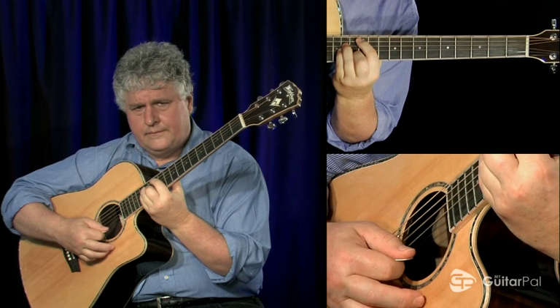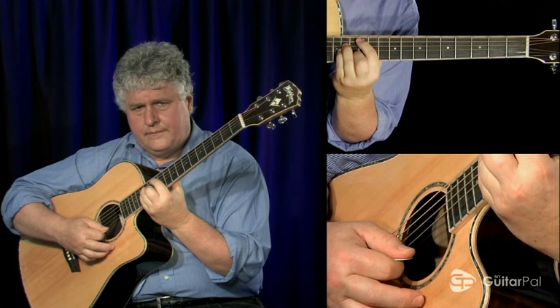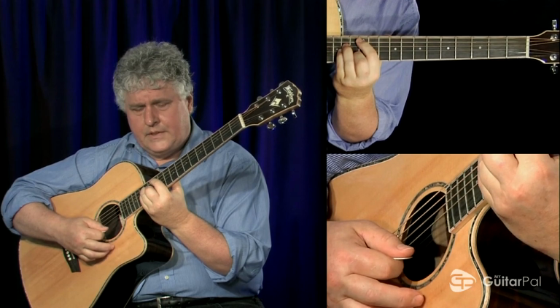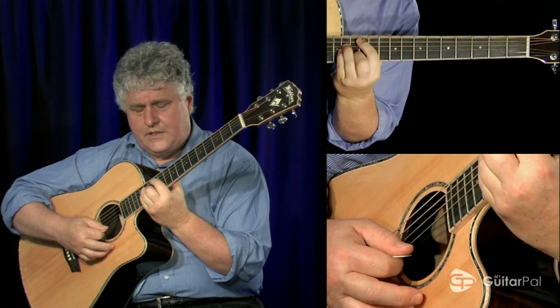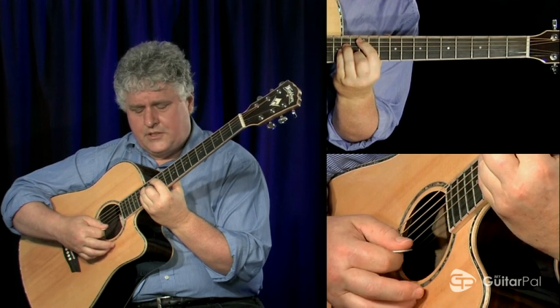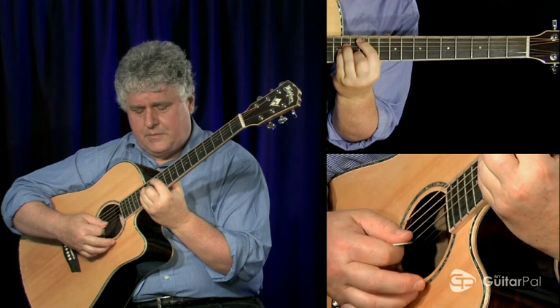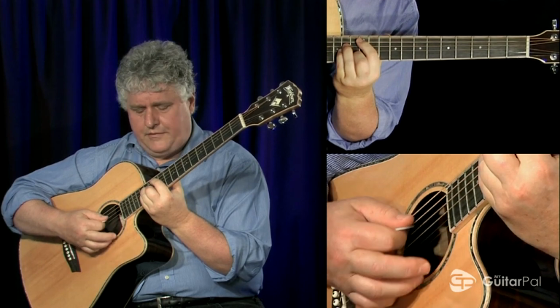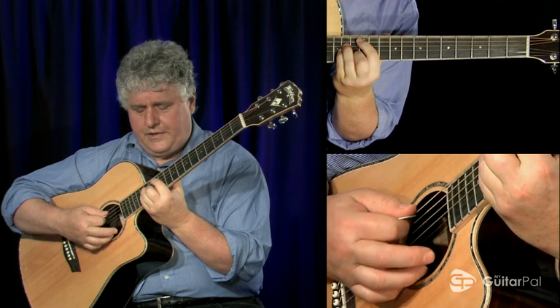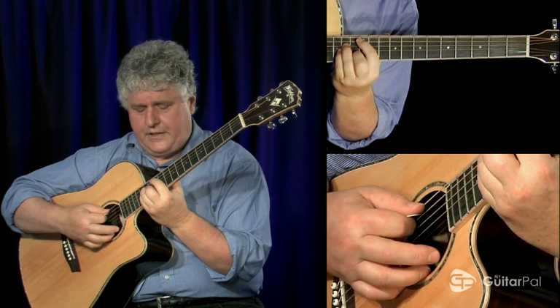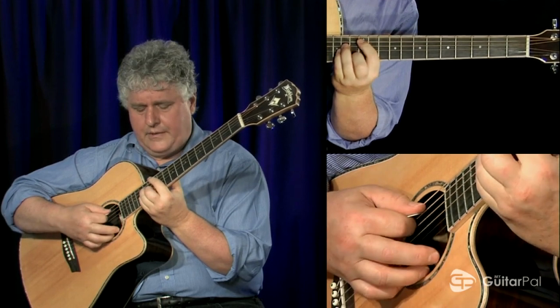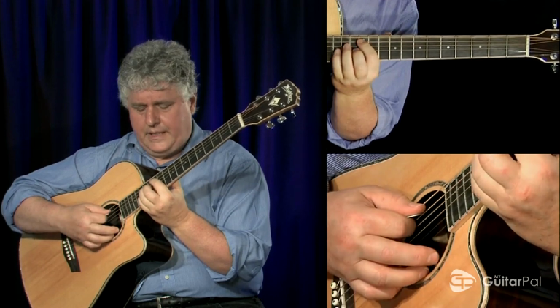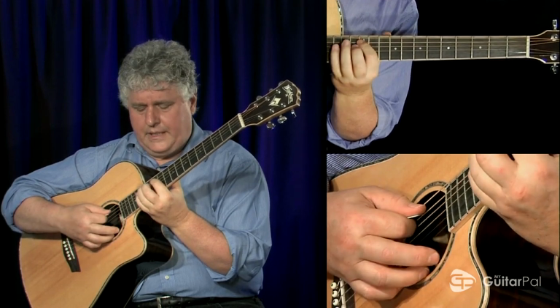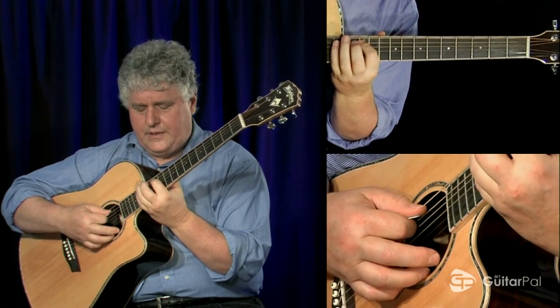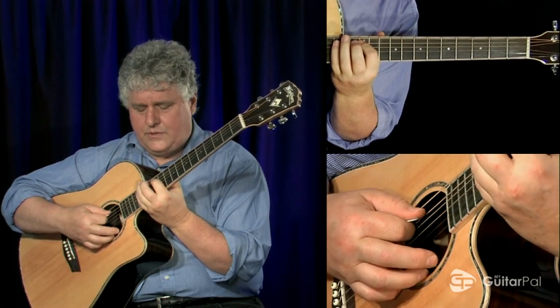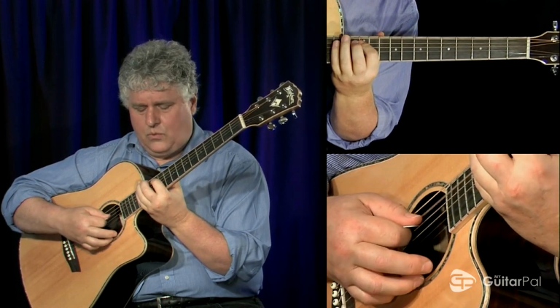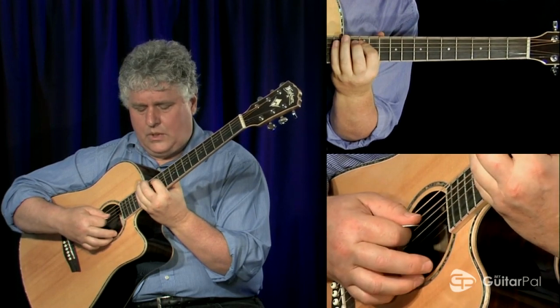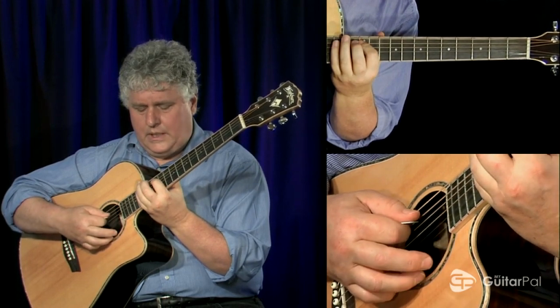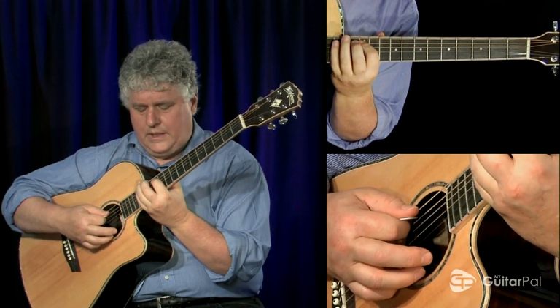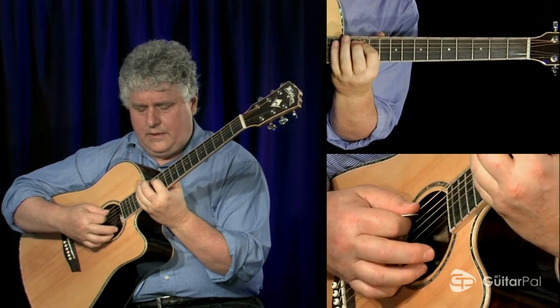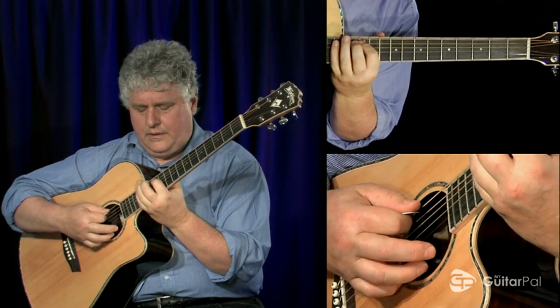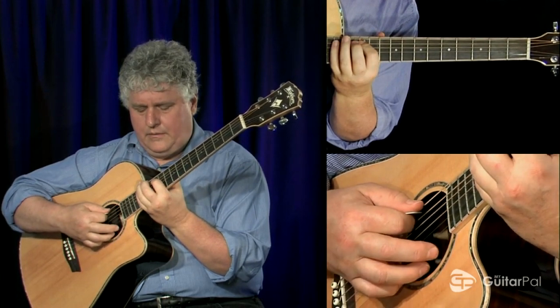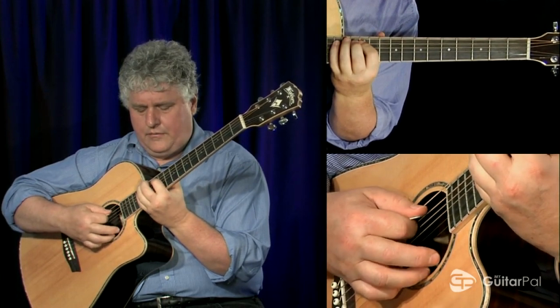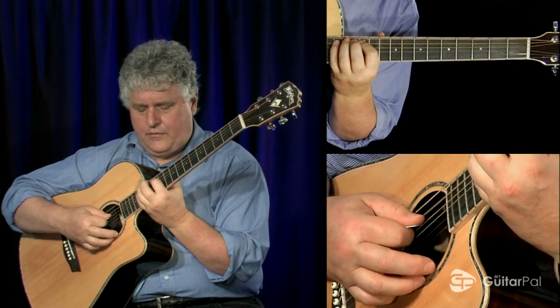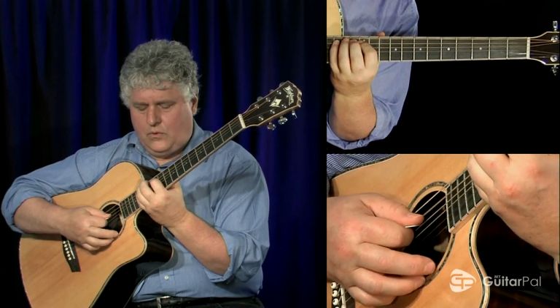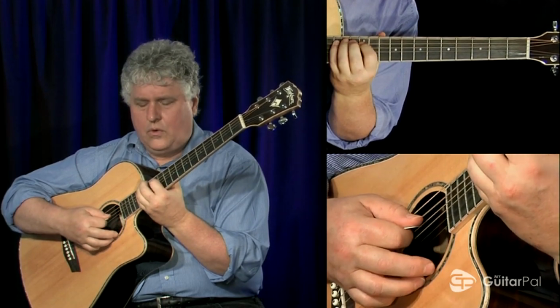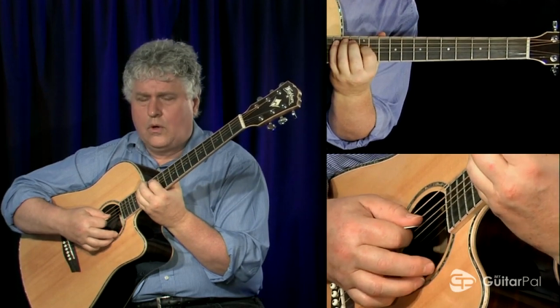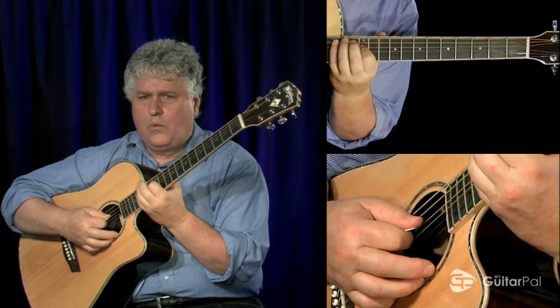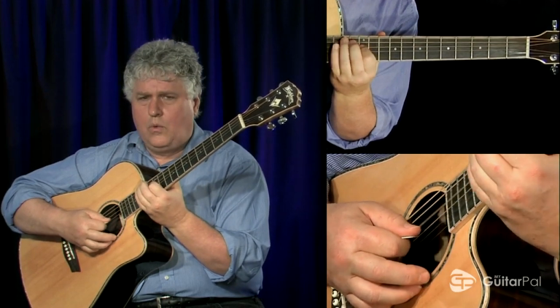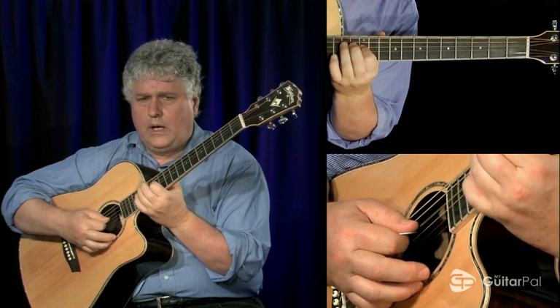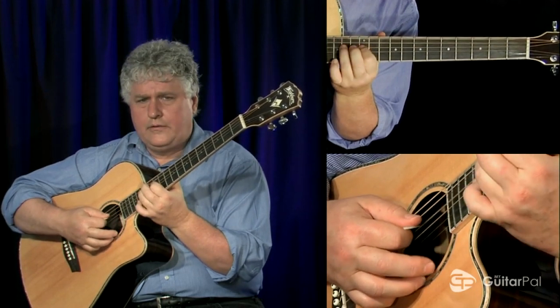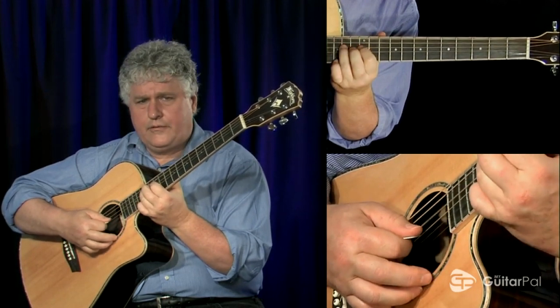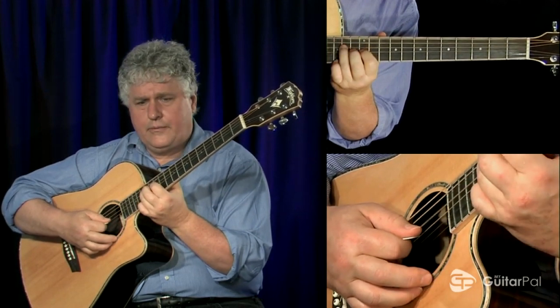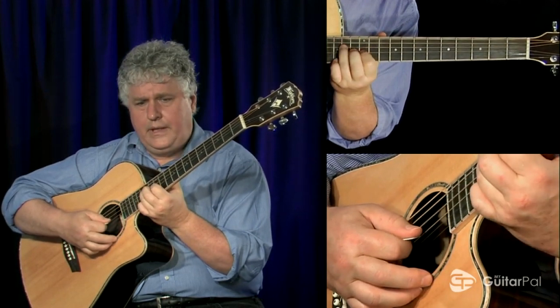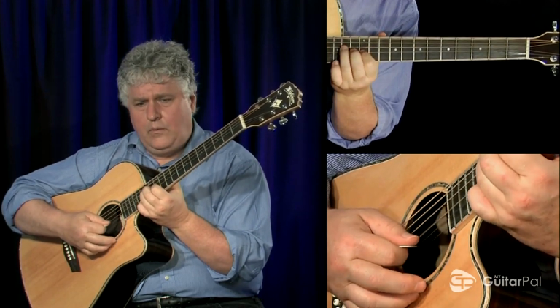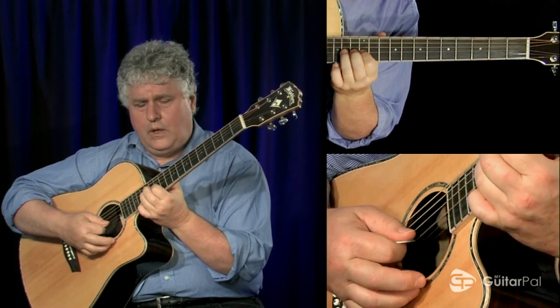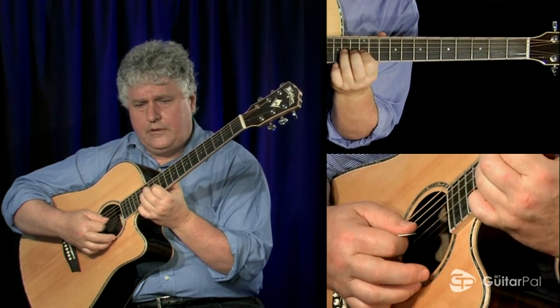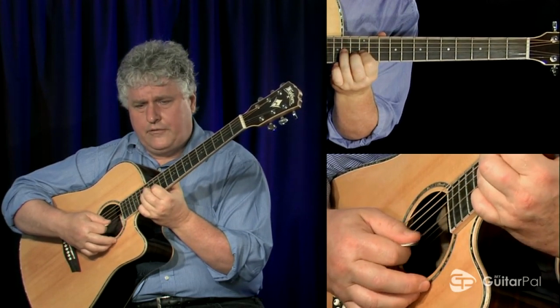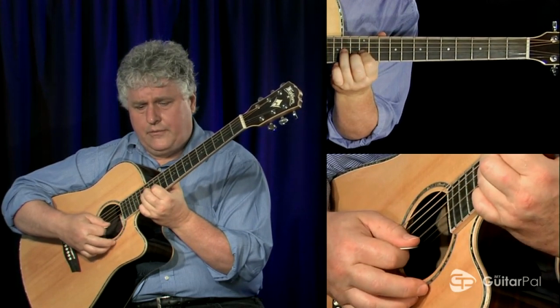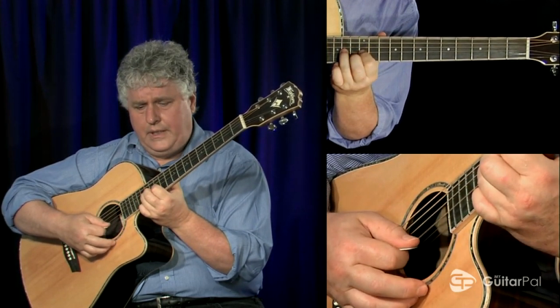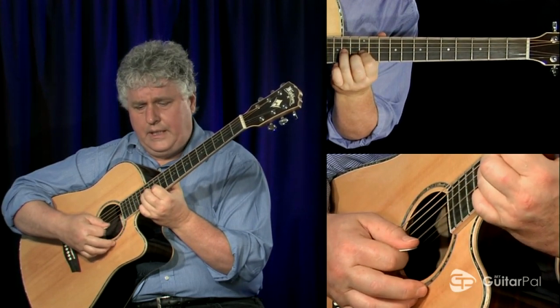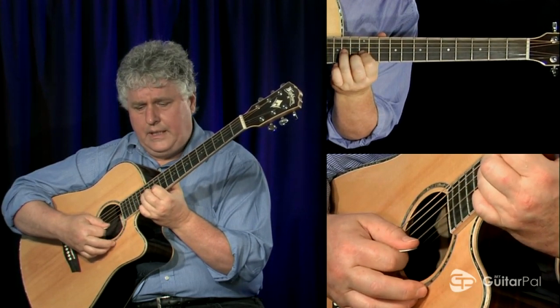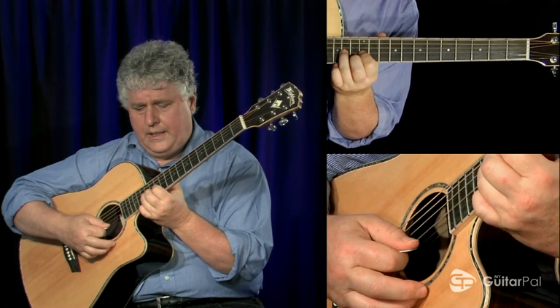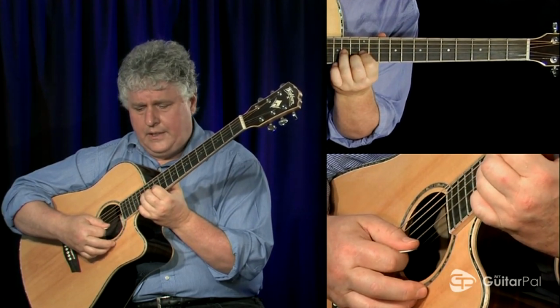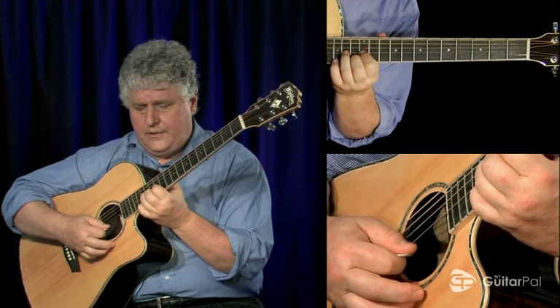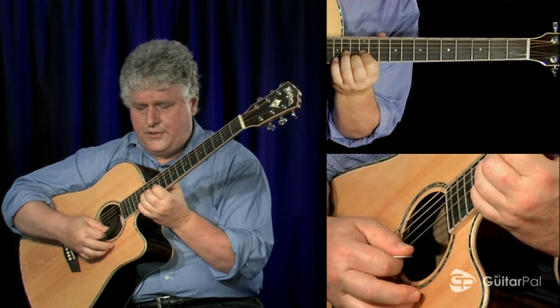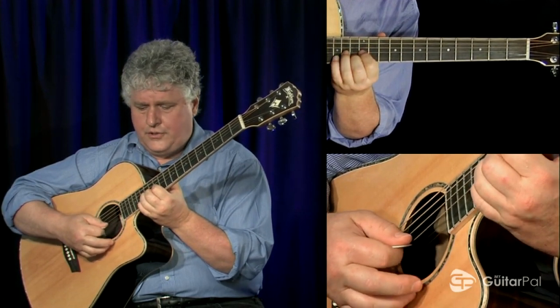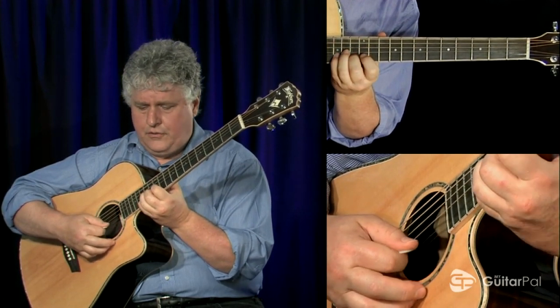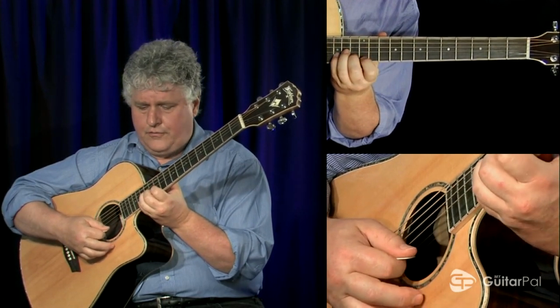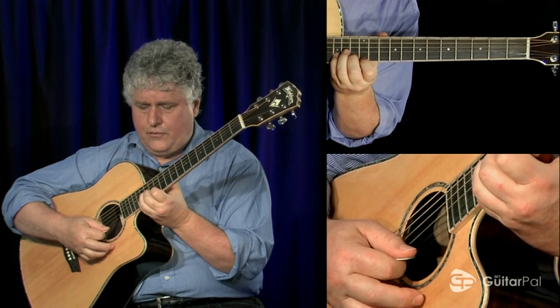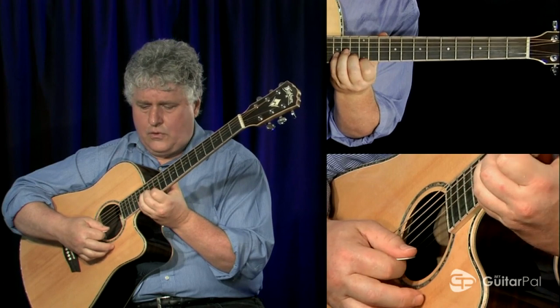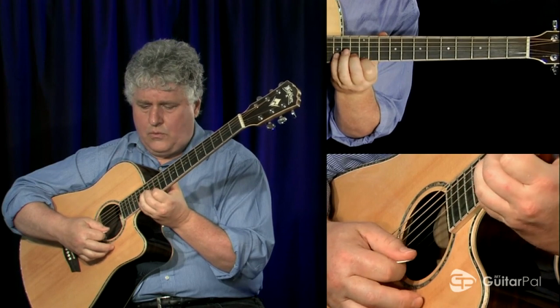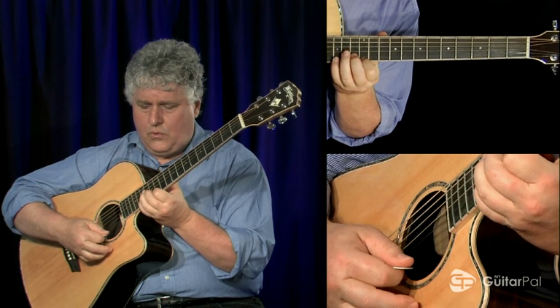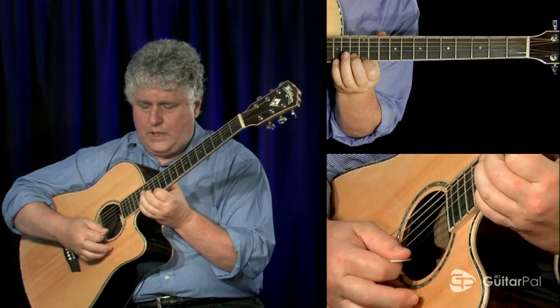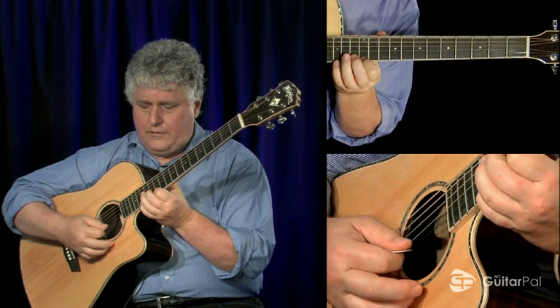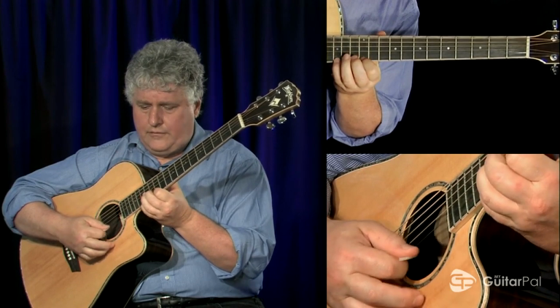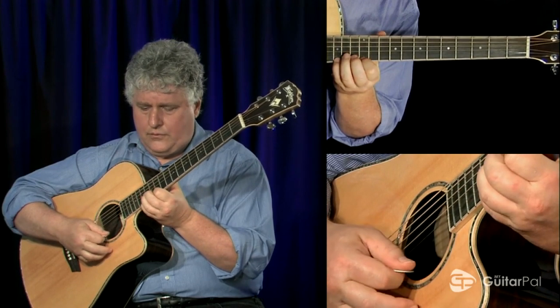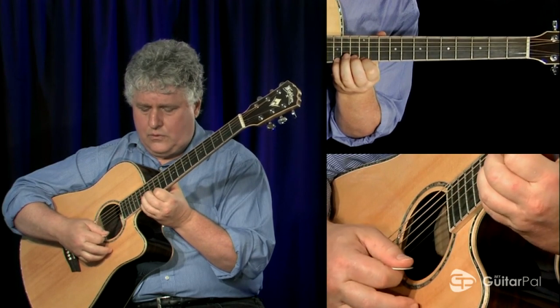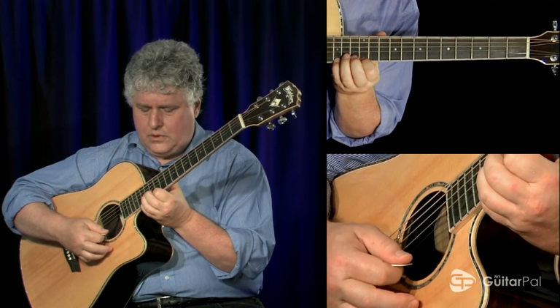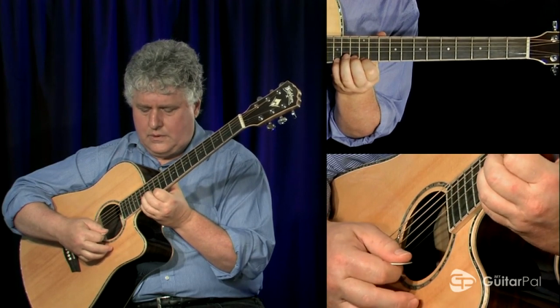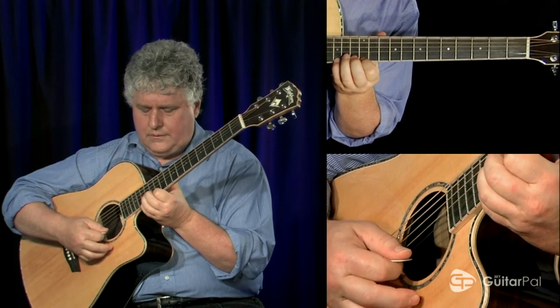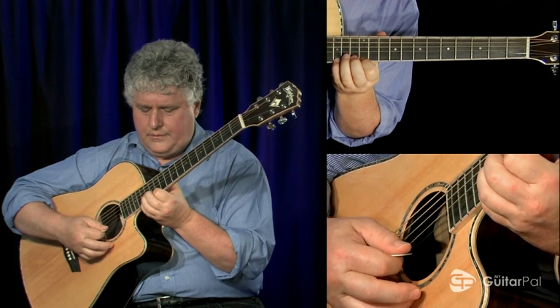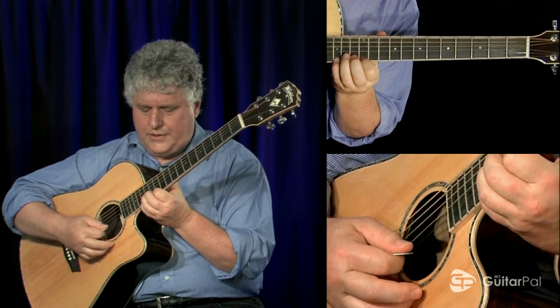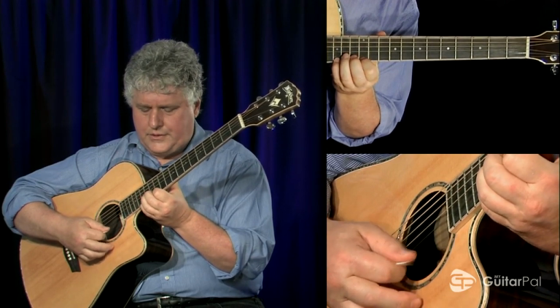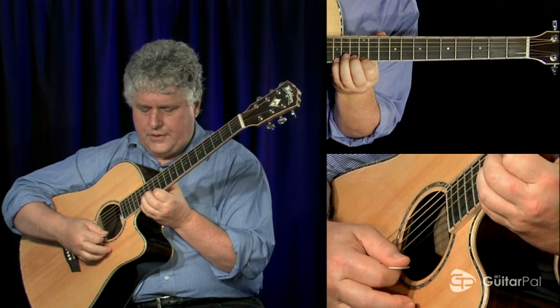My fingering is one, four, one, three, one, three, two, four, one, four, returning.